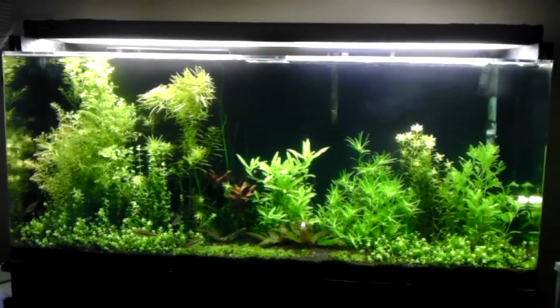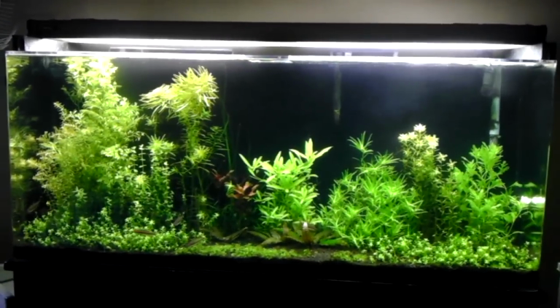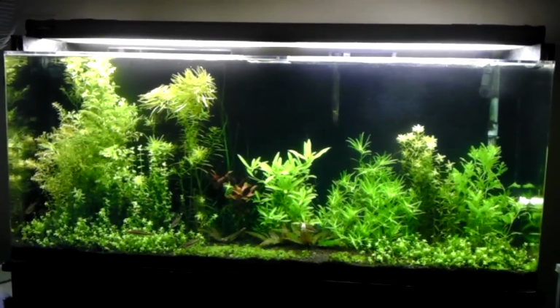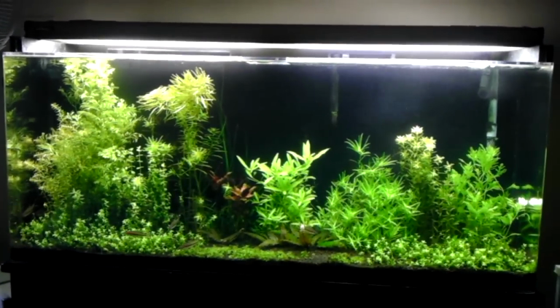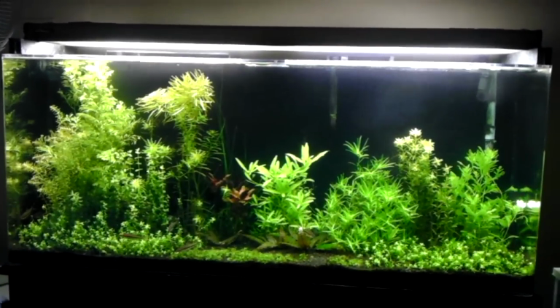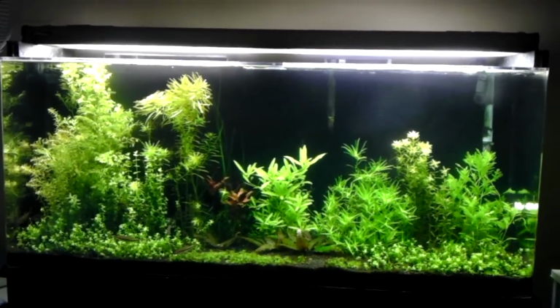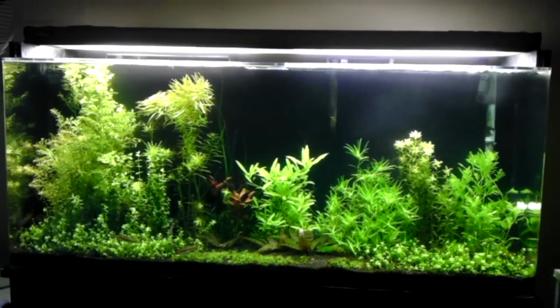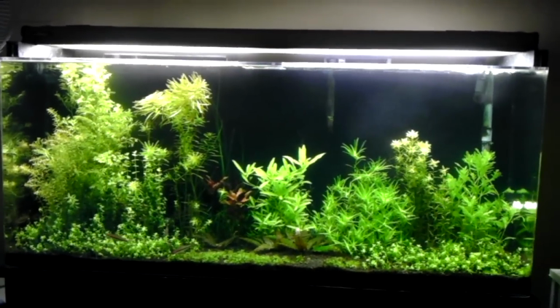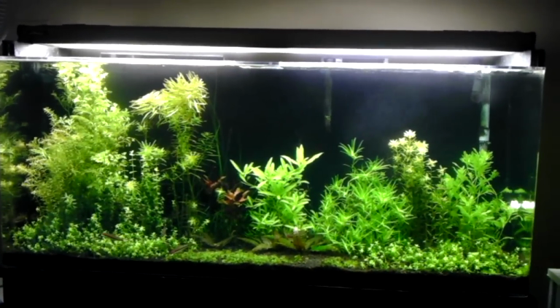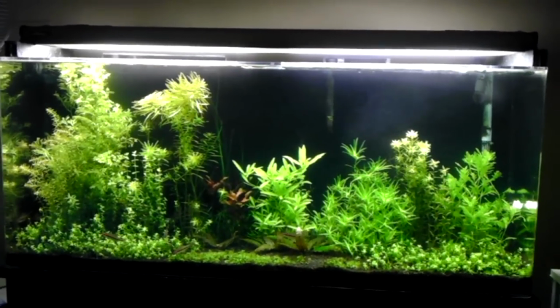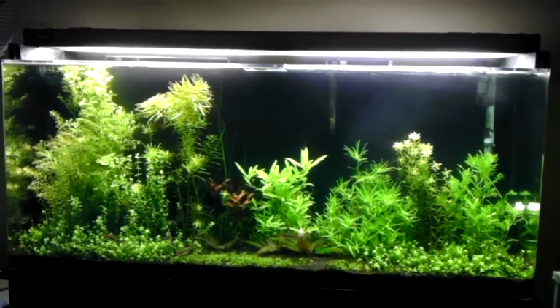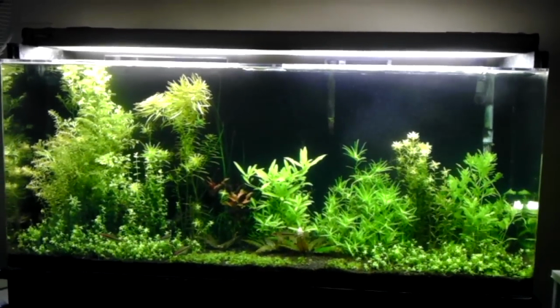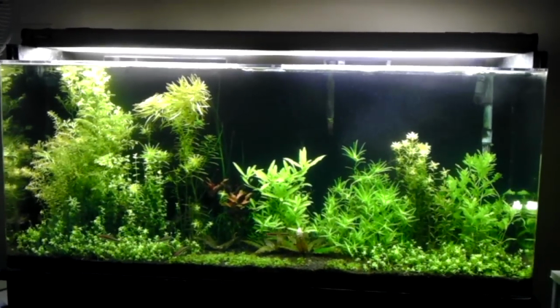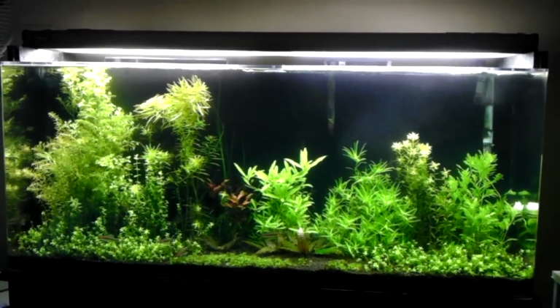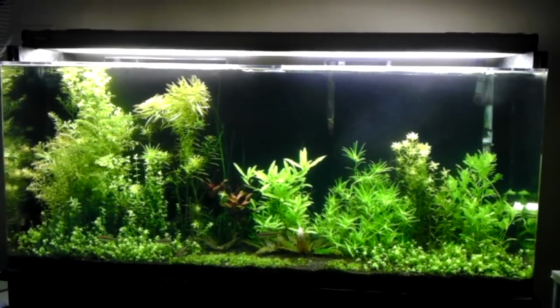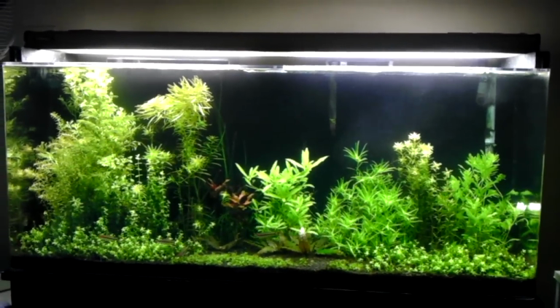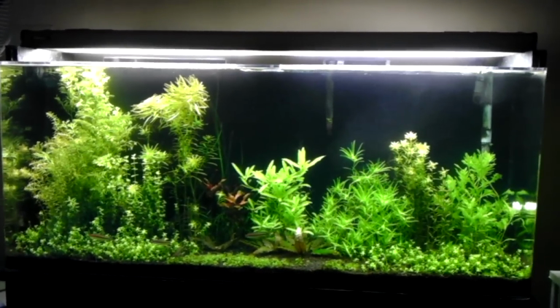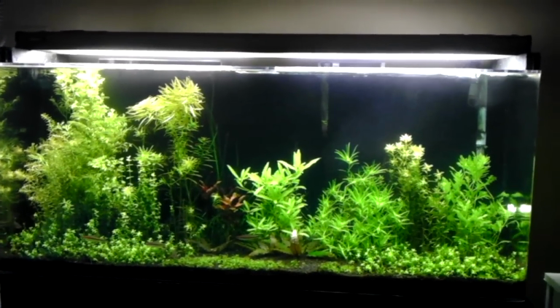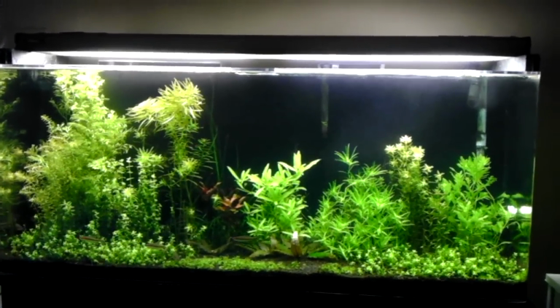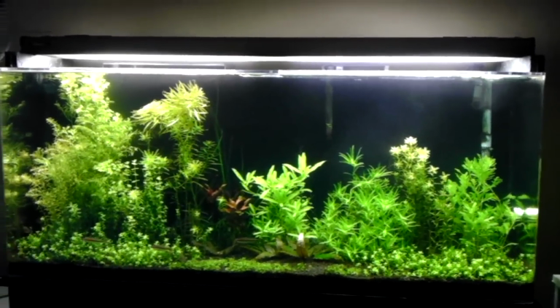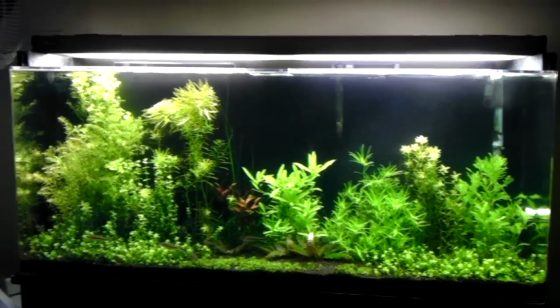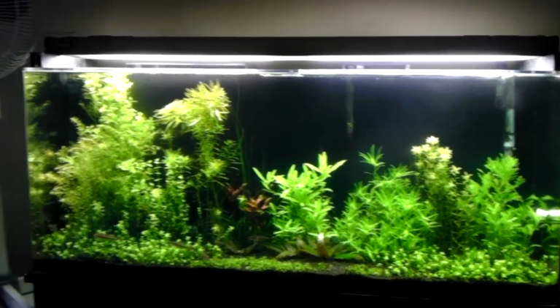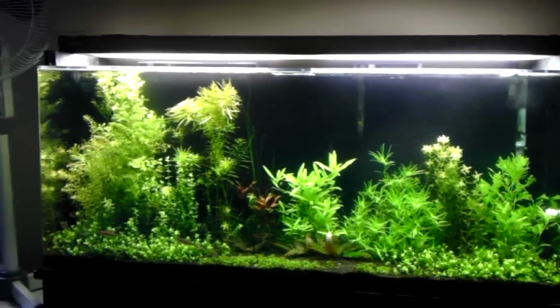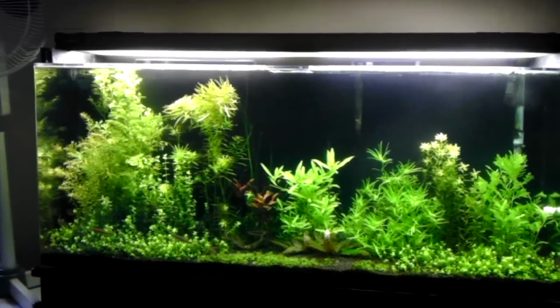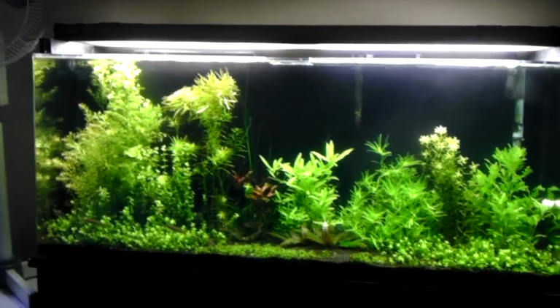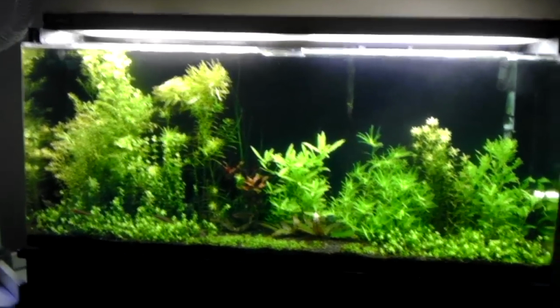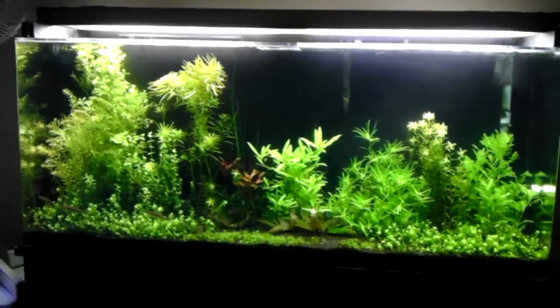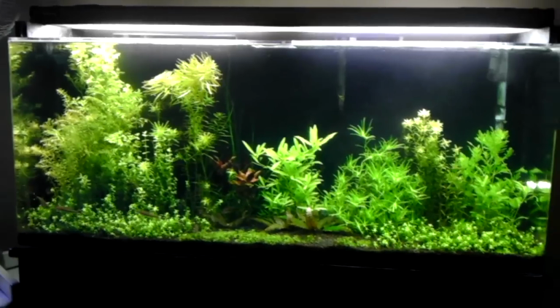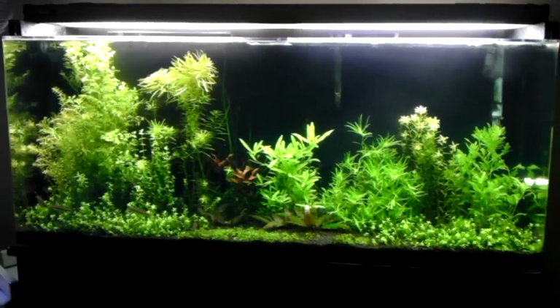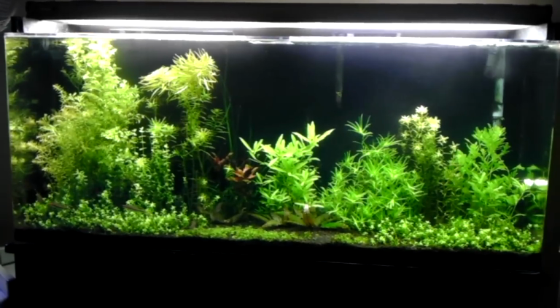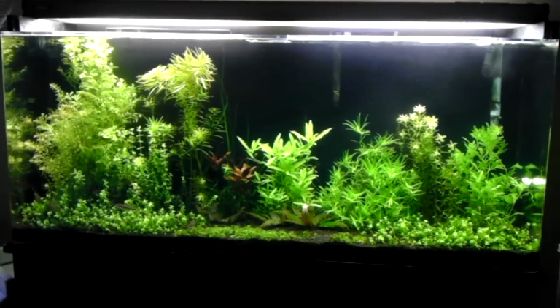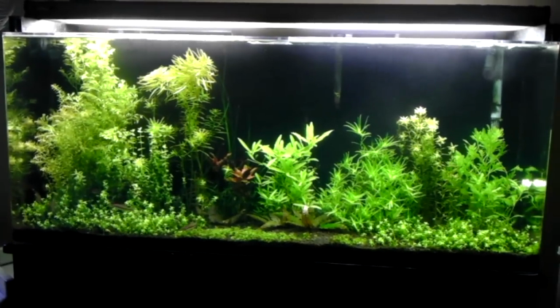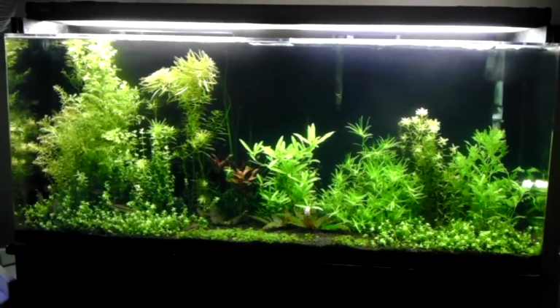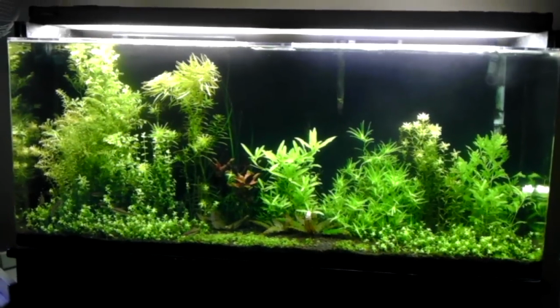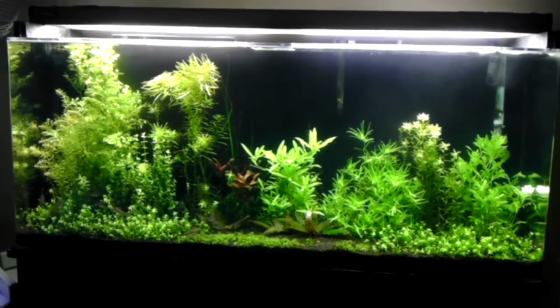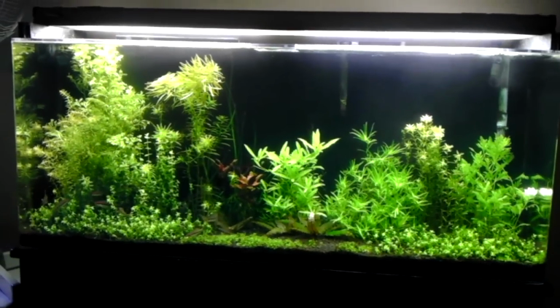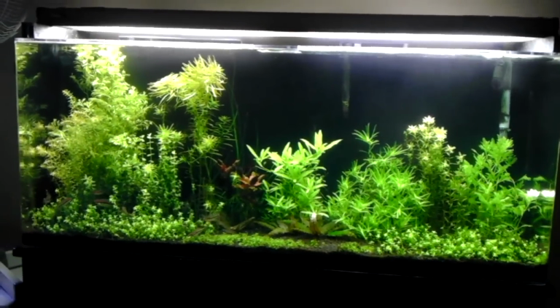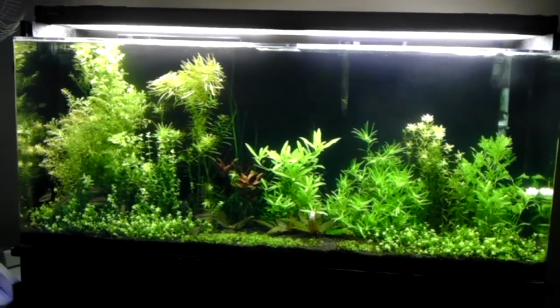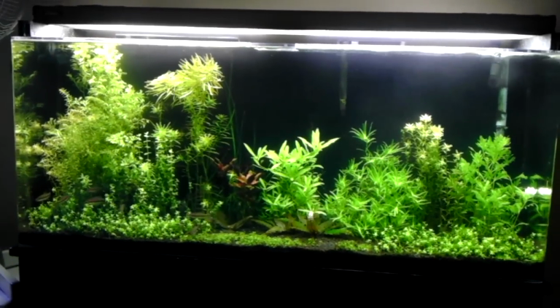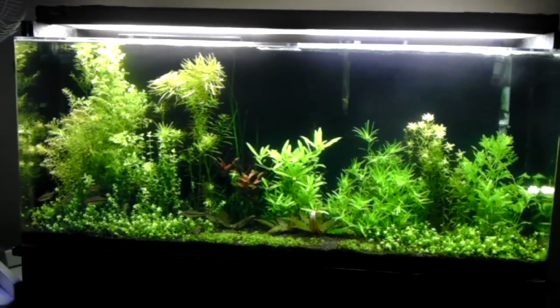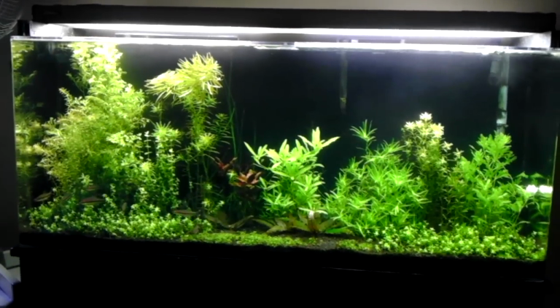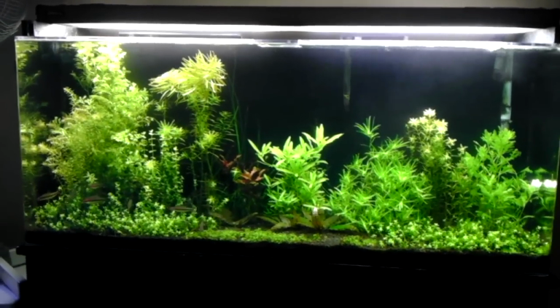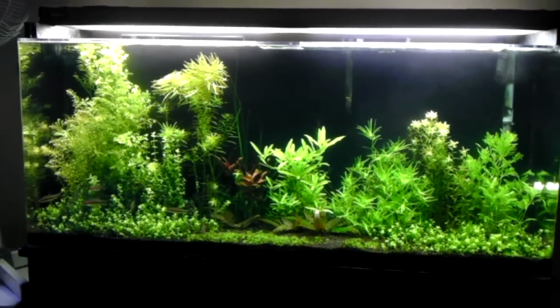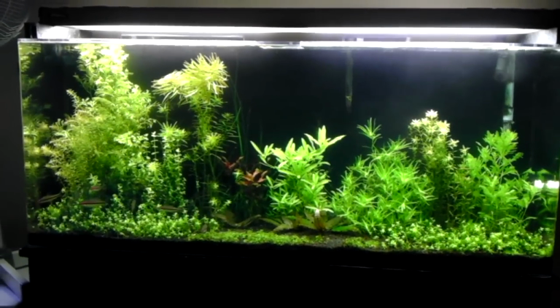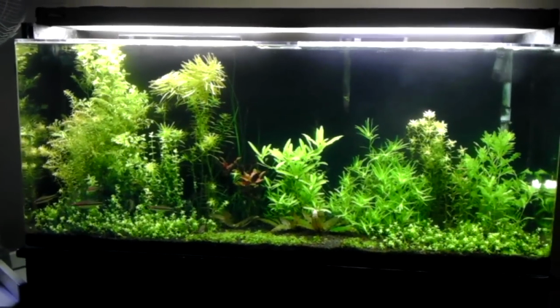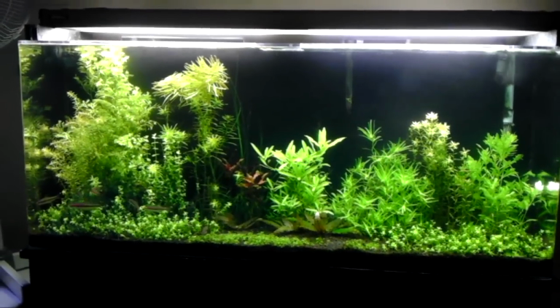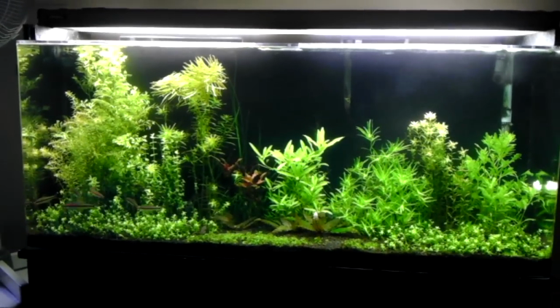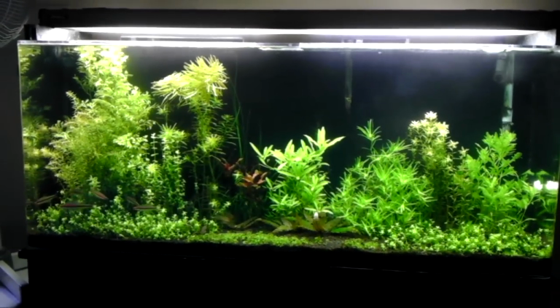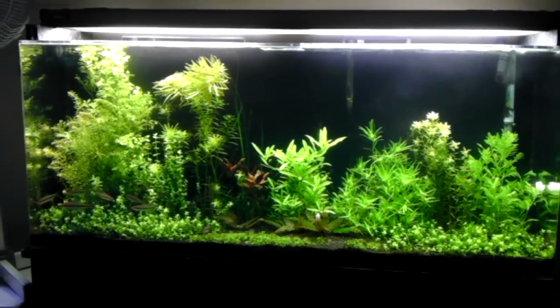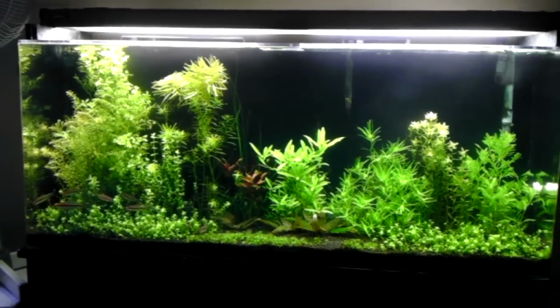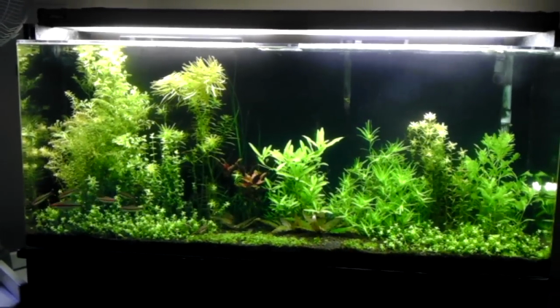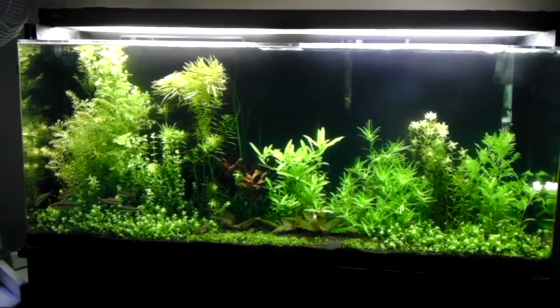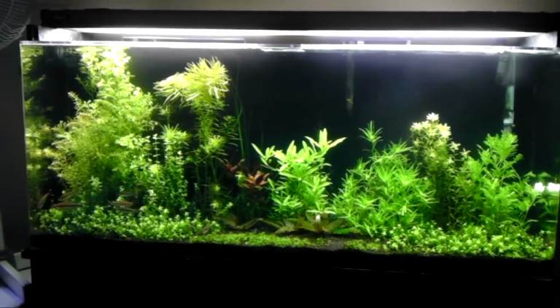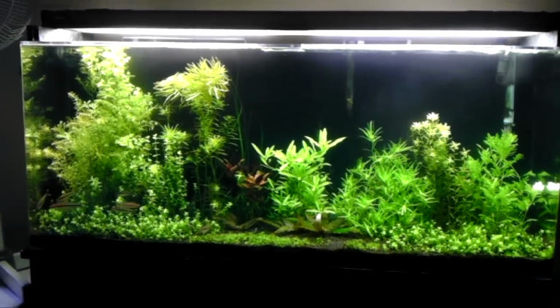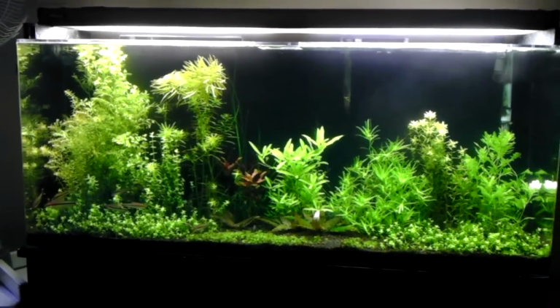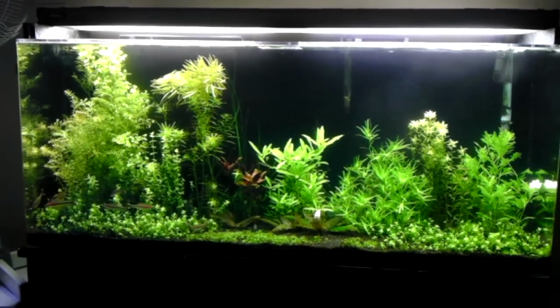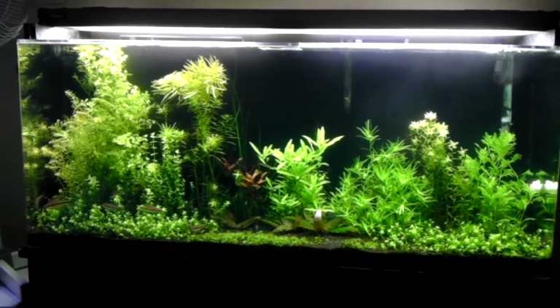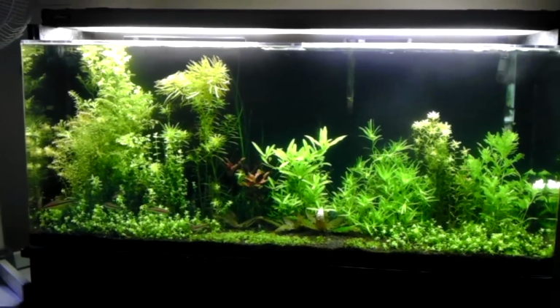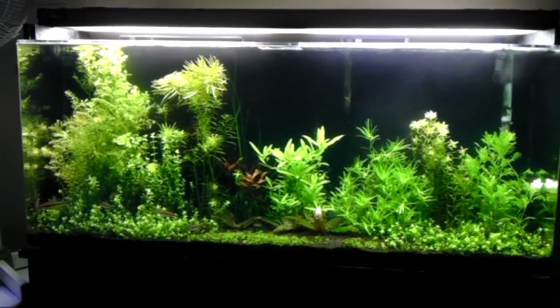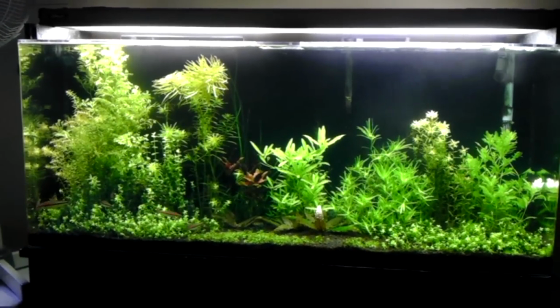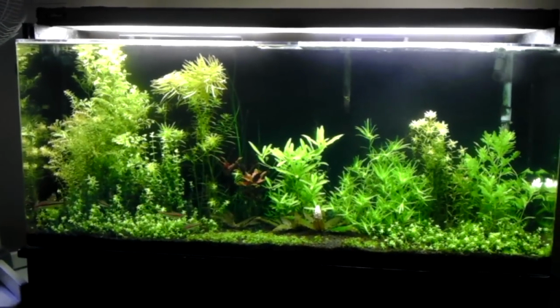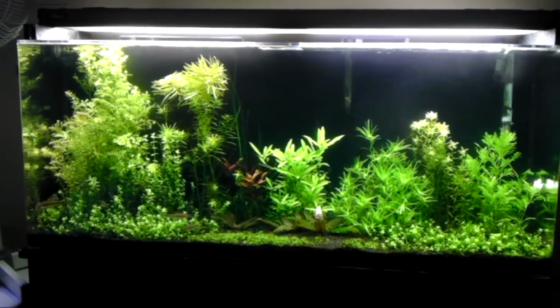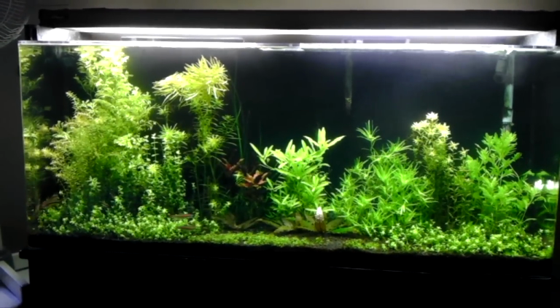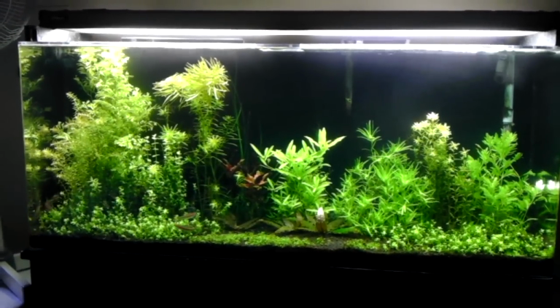Nothing else is really going on in this tank, just keeping up with the EI dosing method. It really helps with the plant growth.